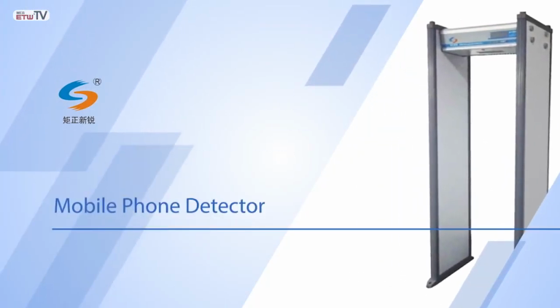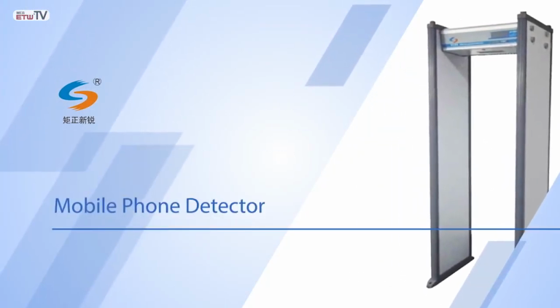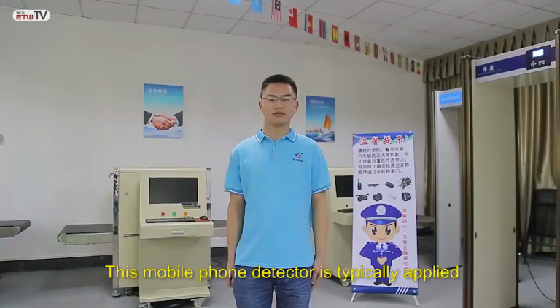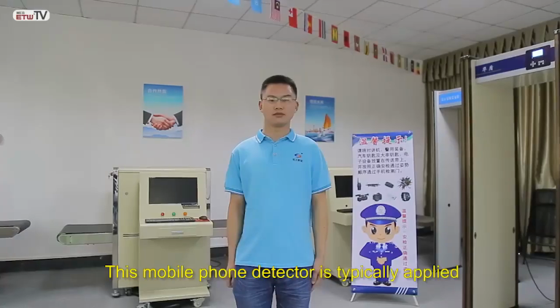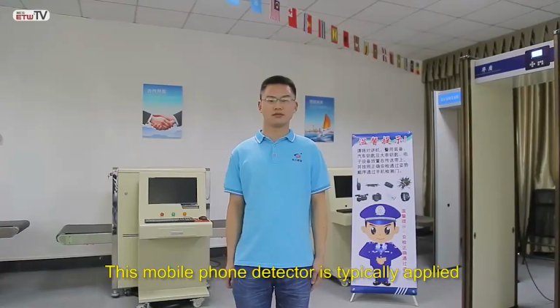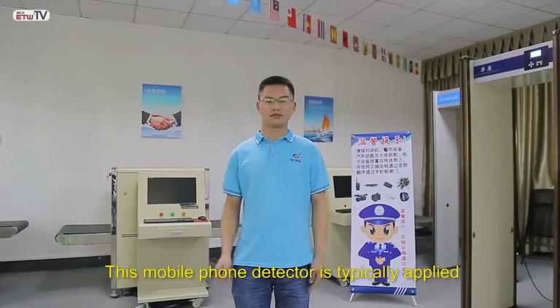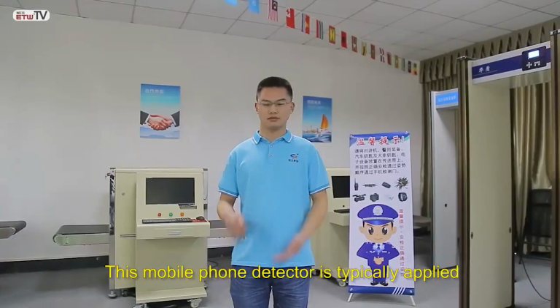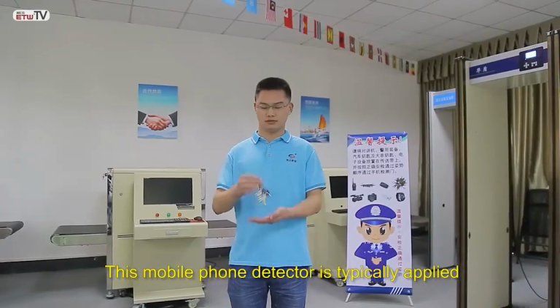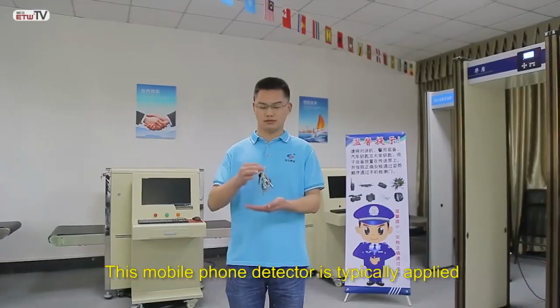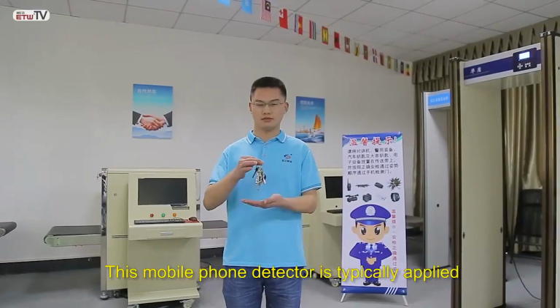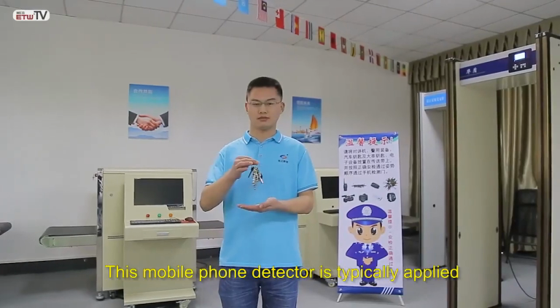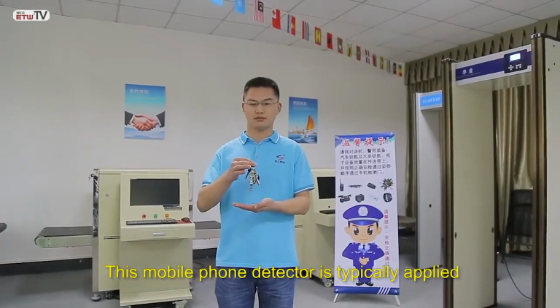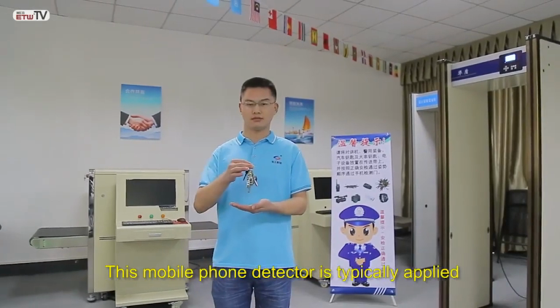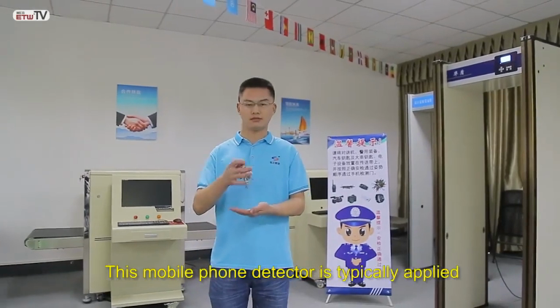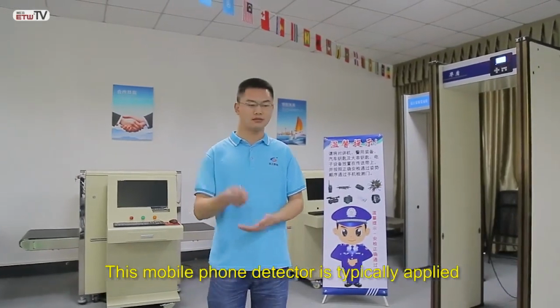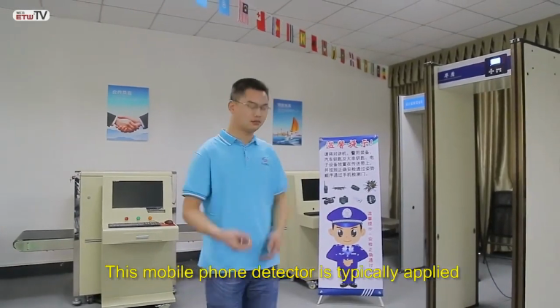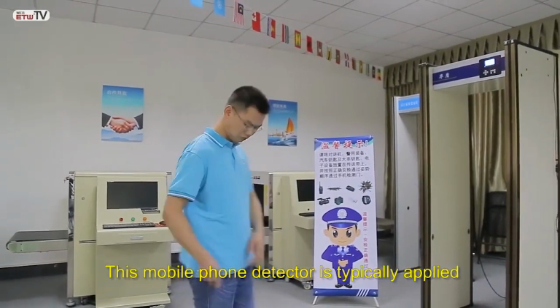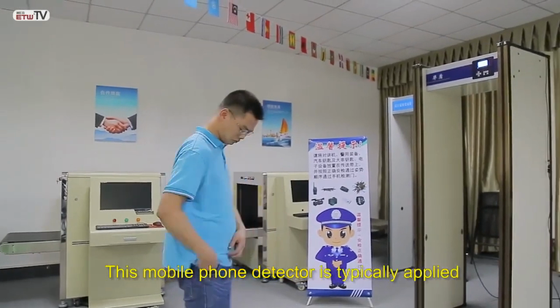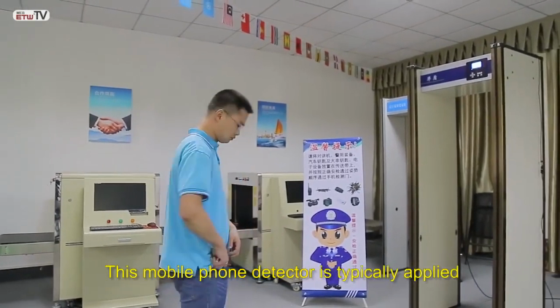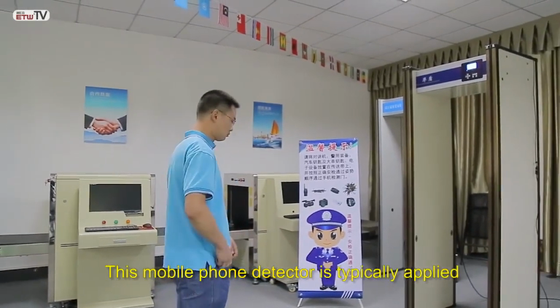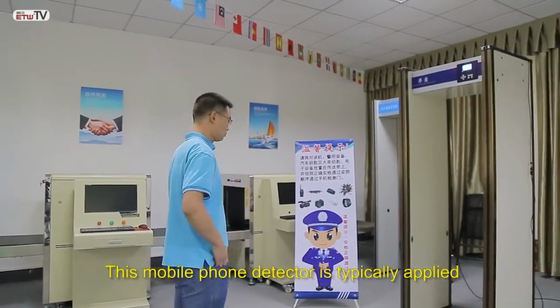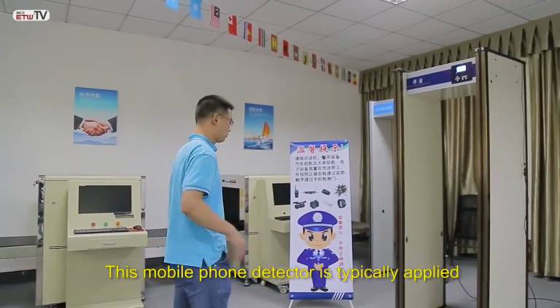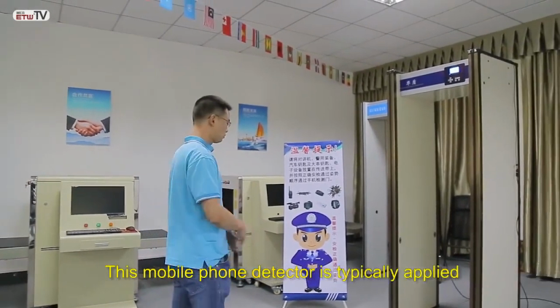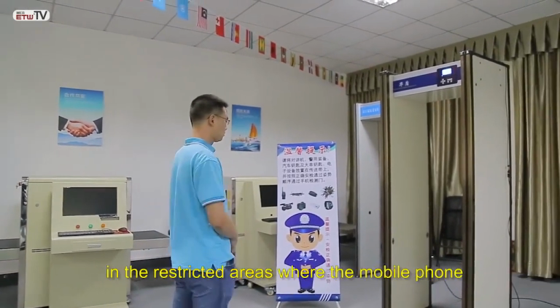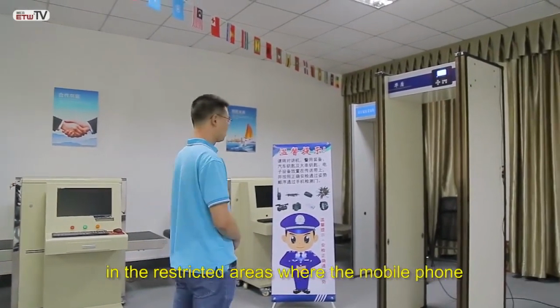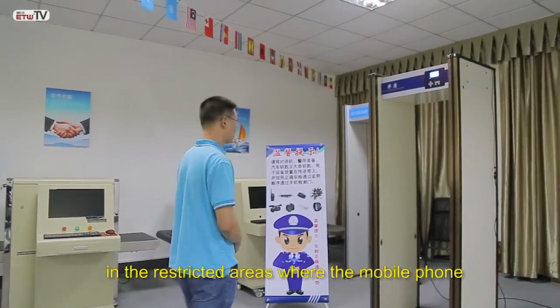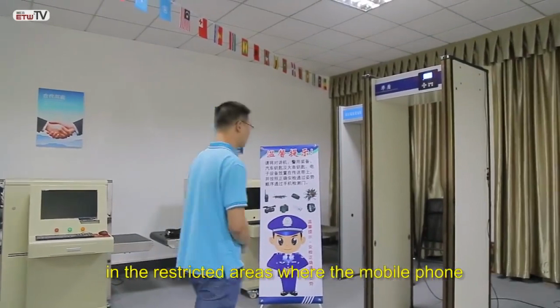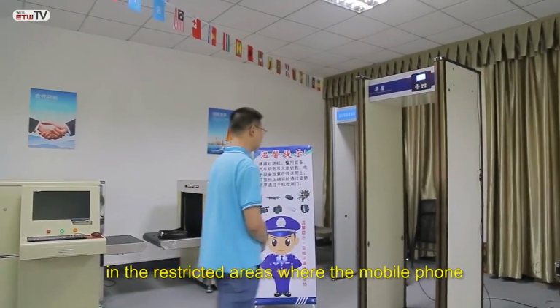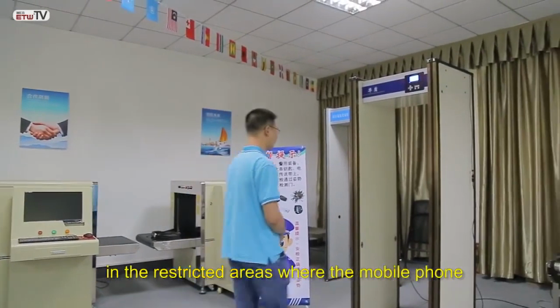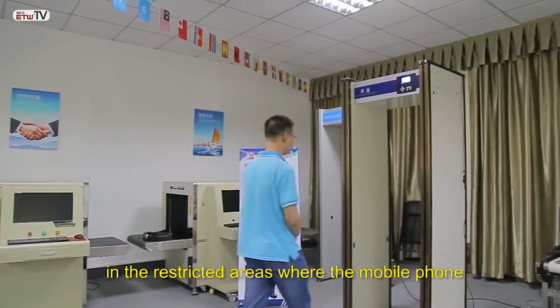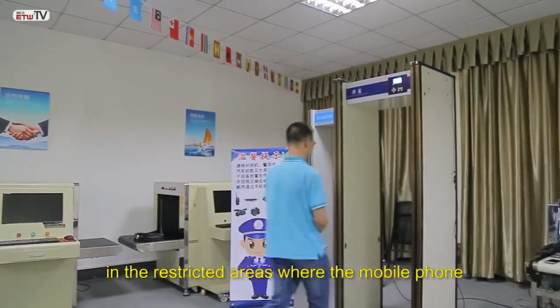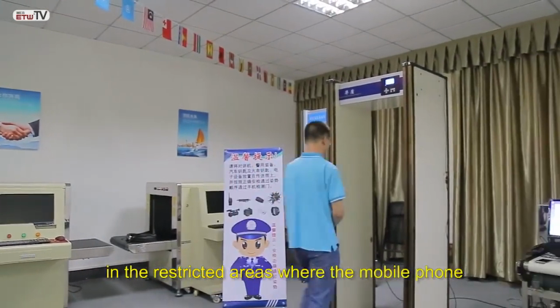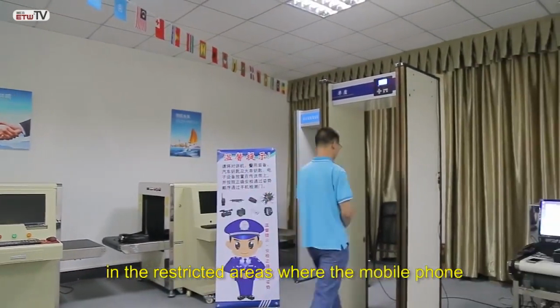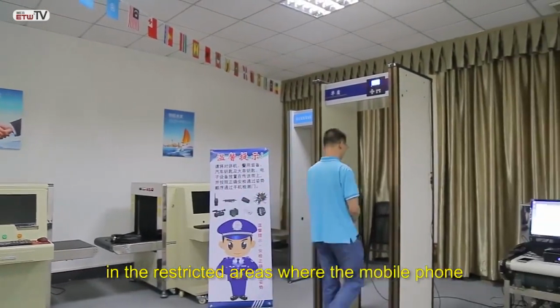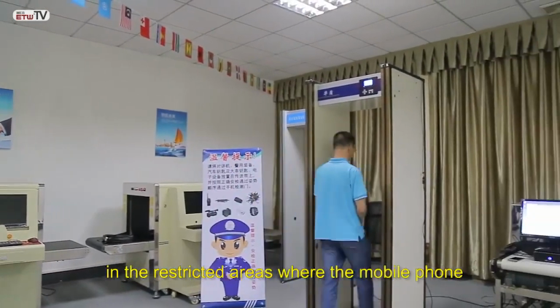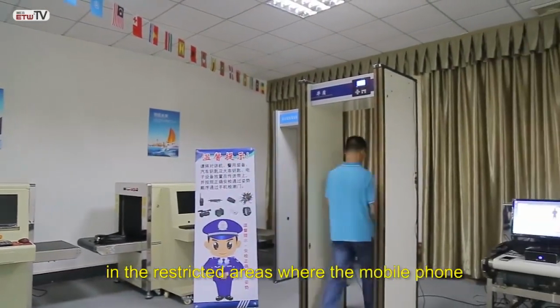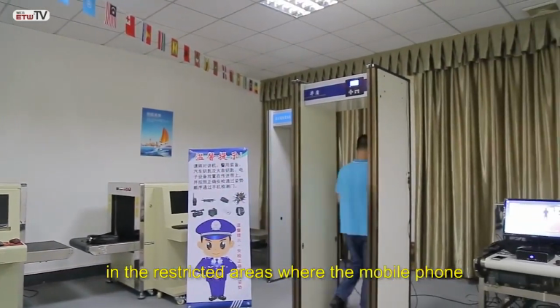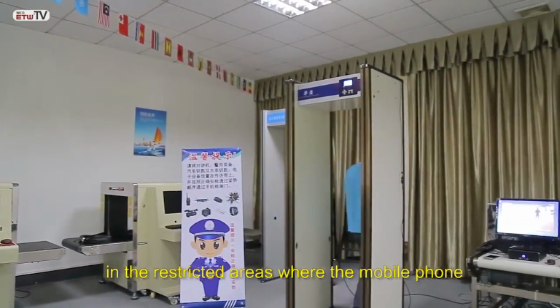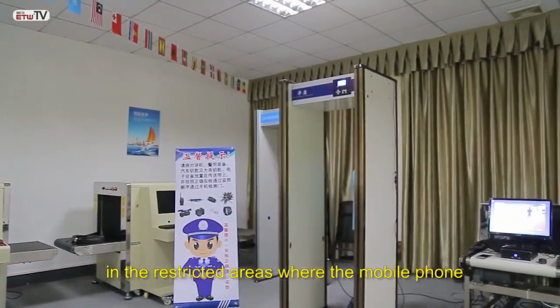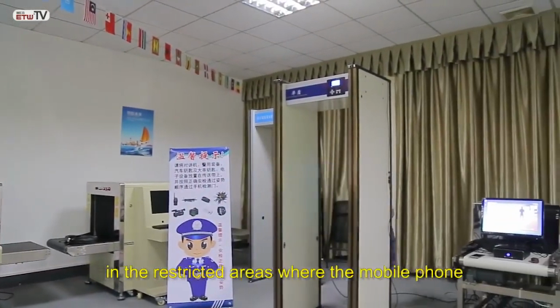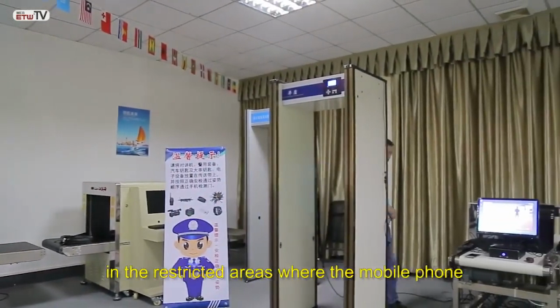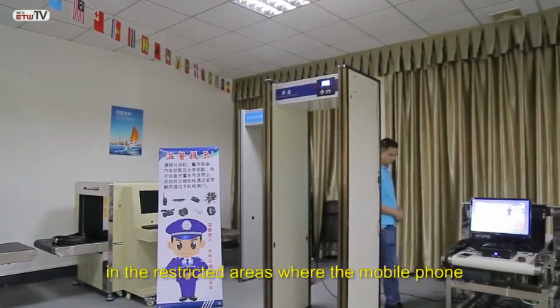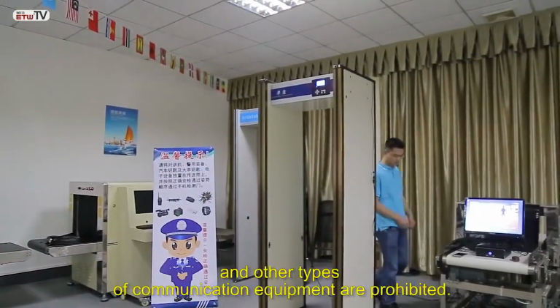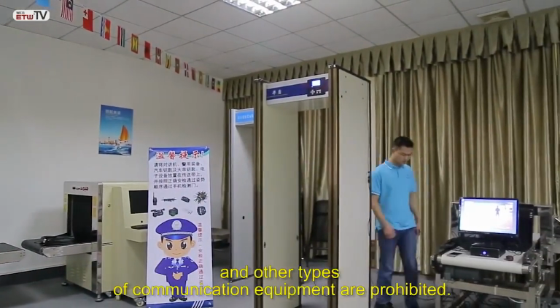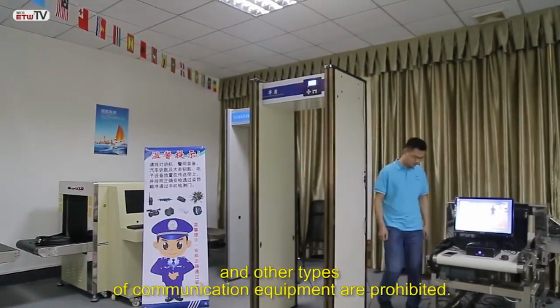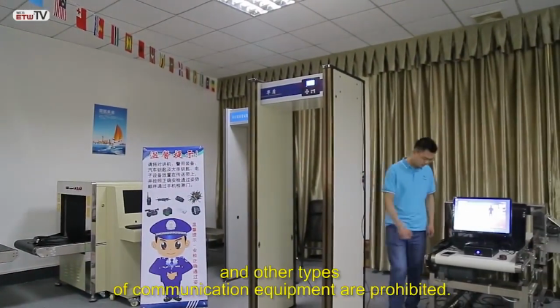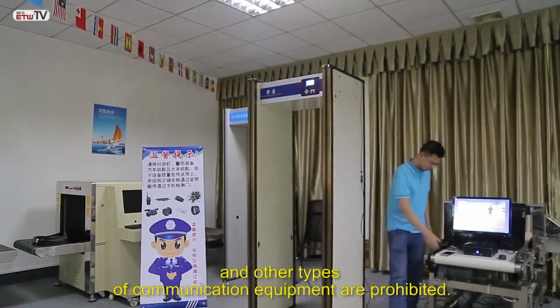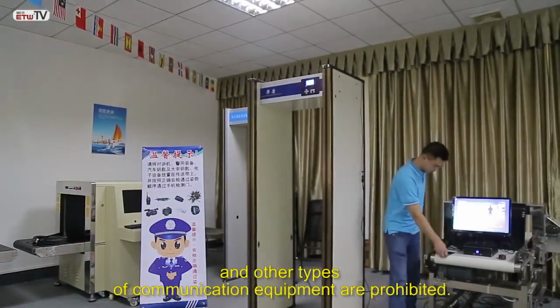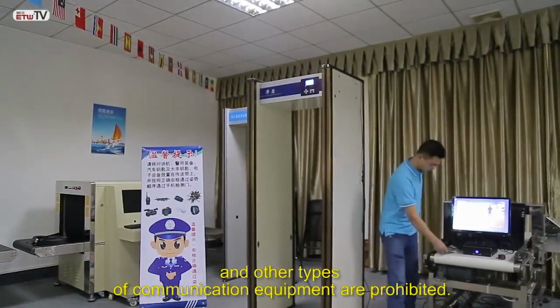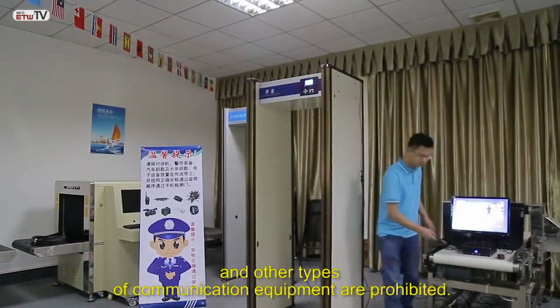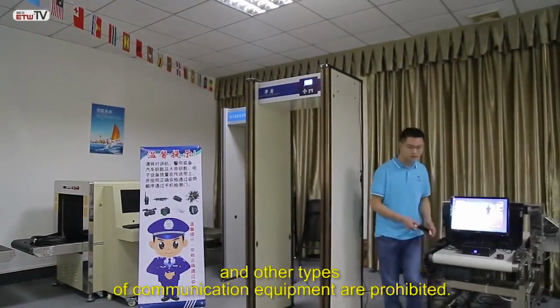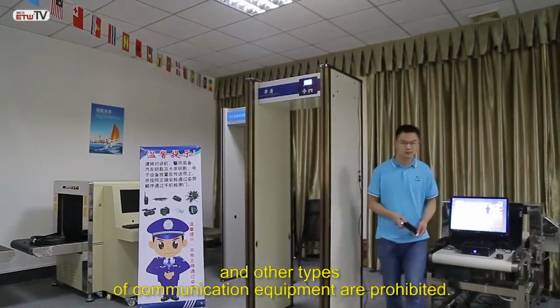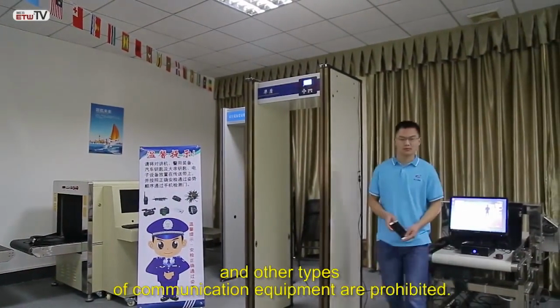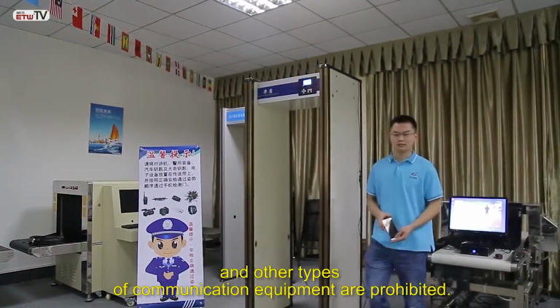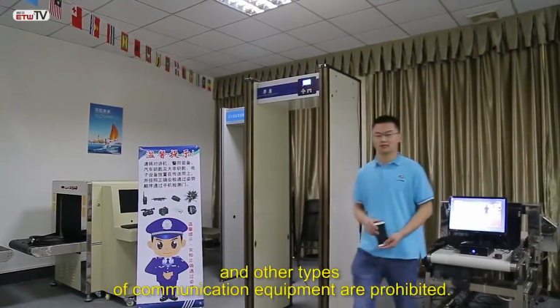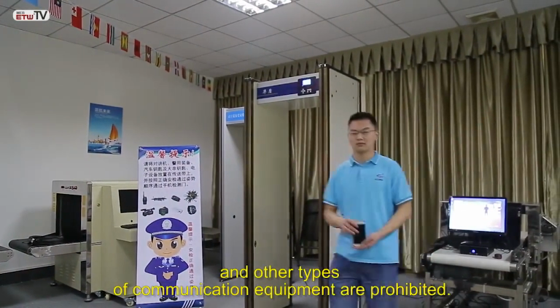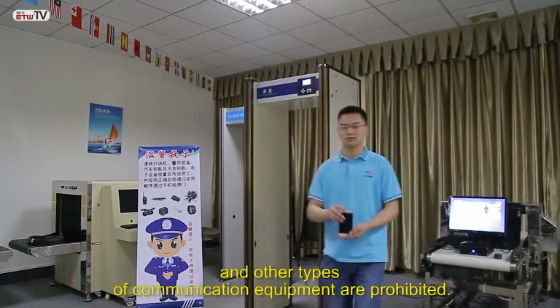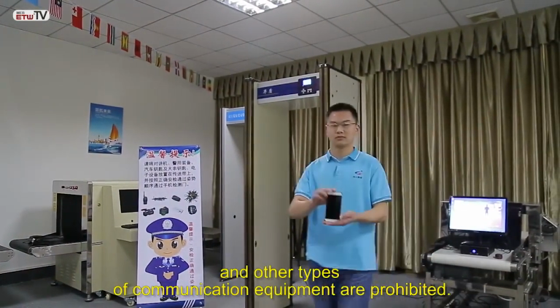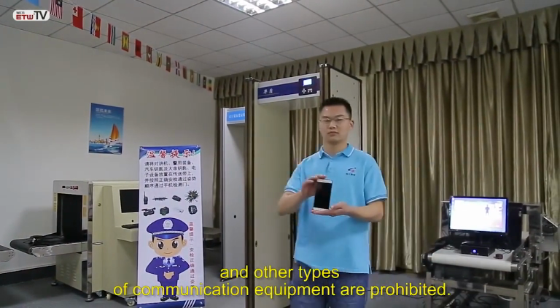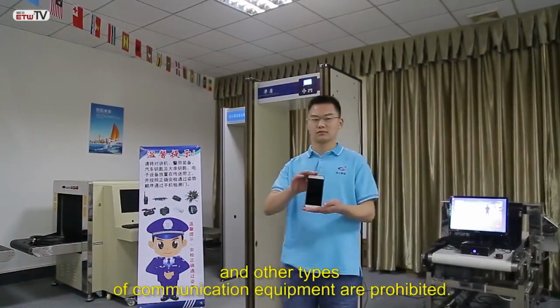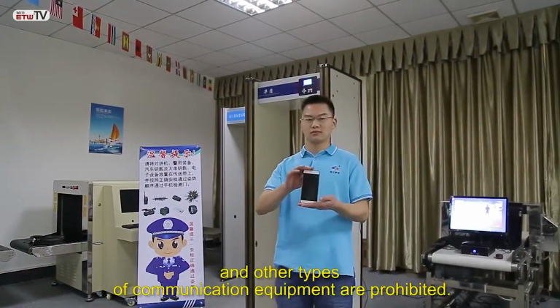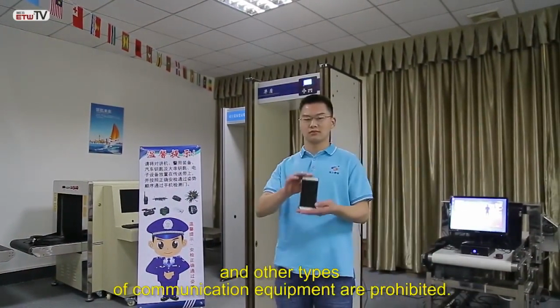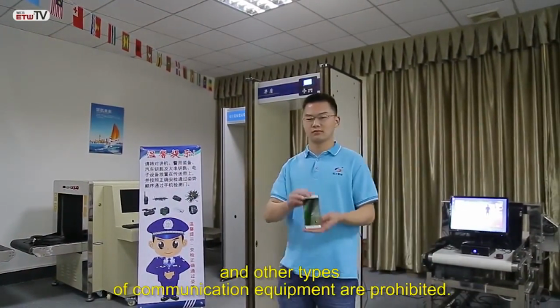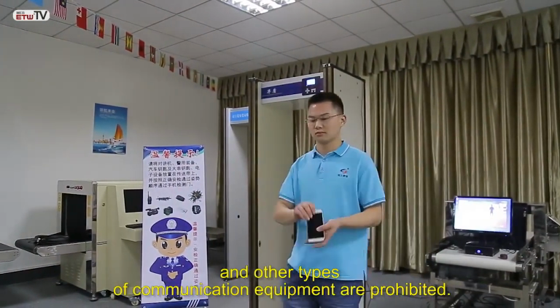This mobile phone detector is typically applied in restricted areas where mobile phones and other types of communication equipment are prohibited.